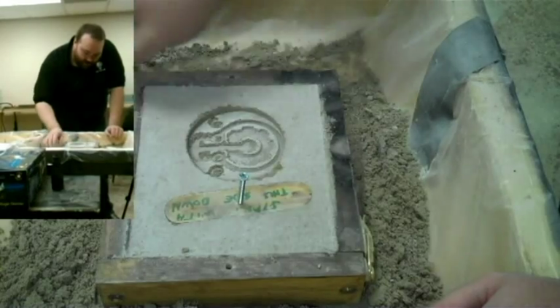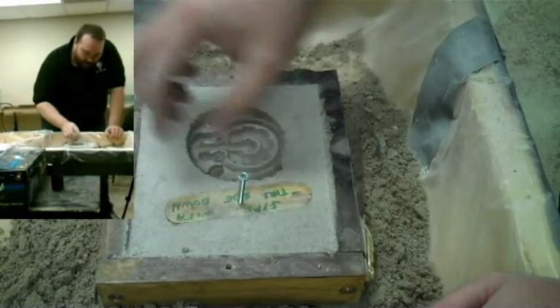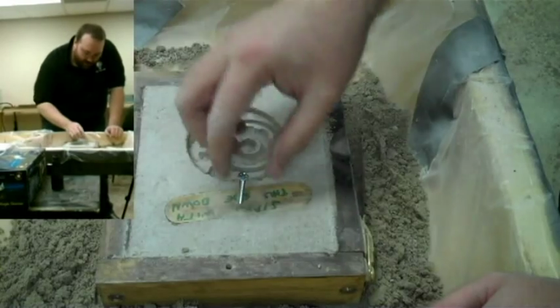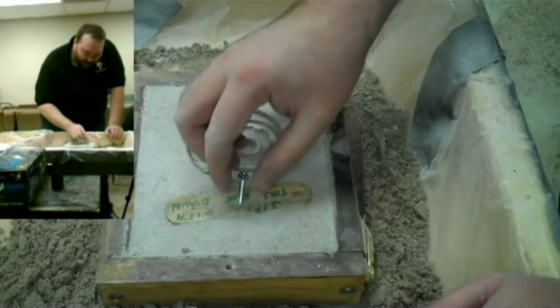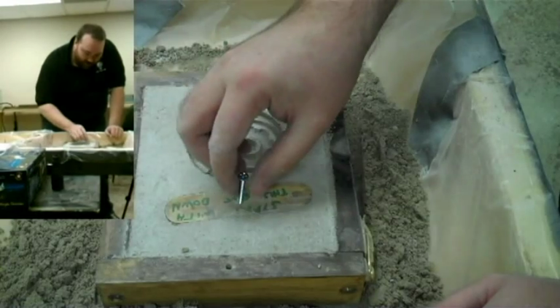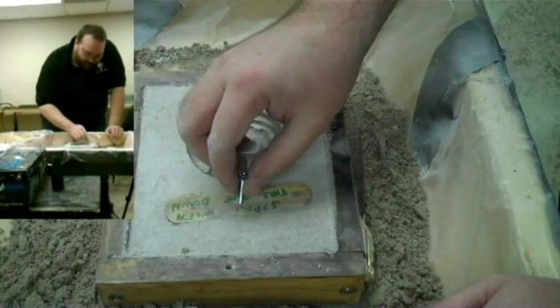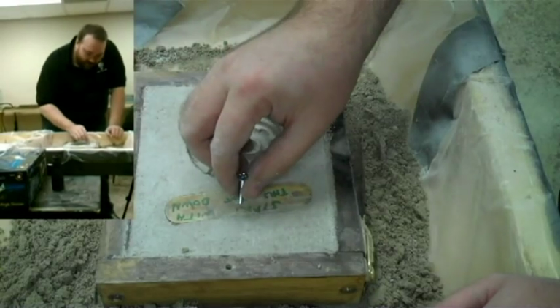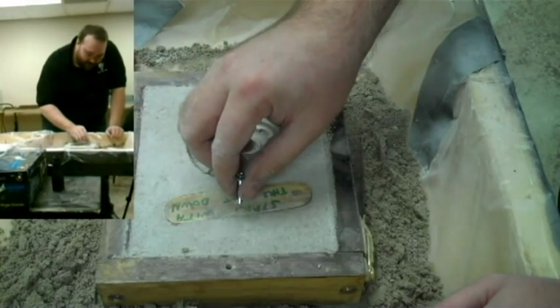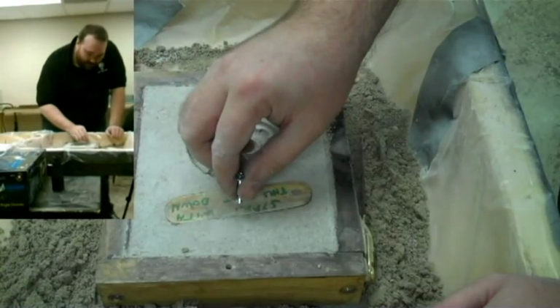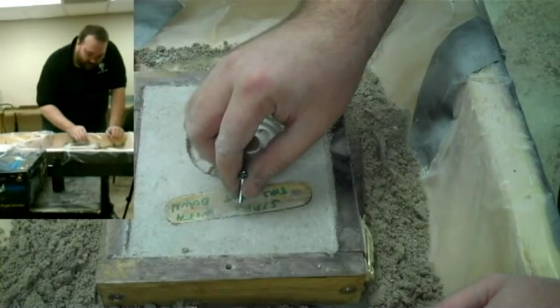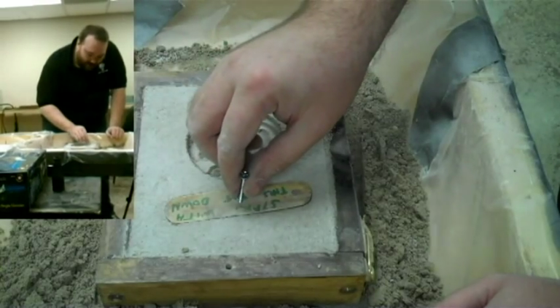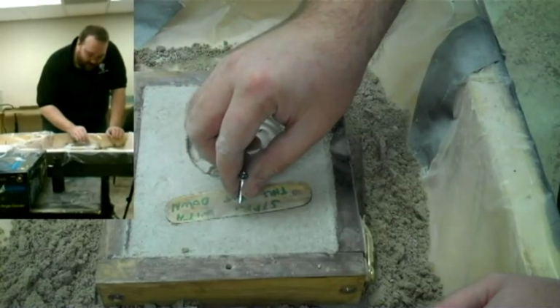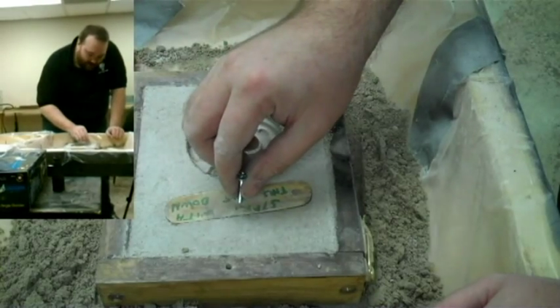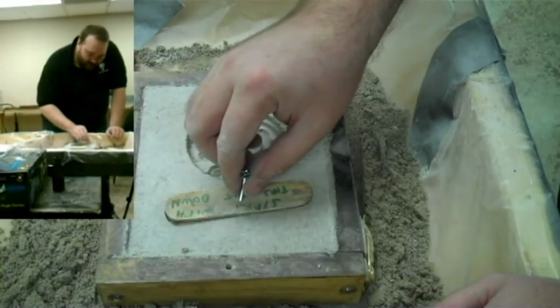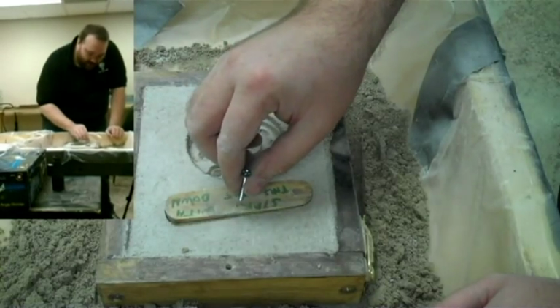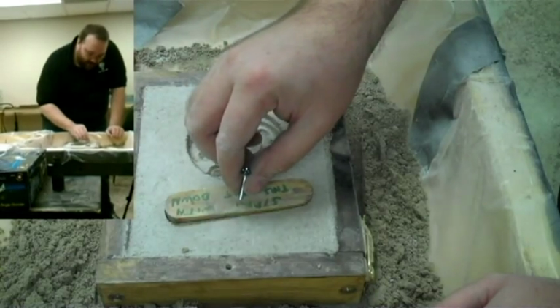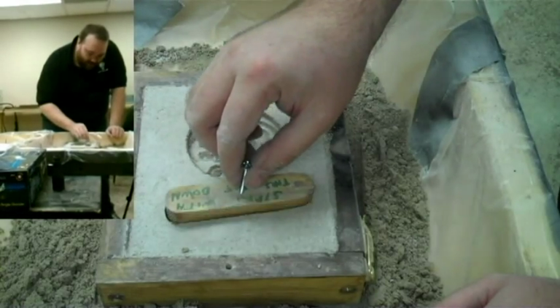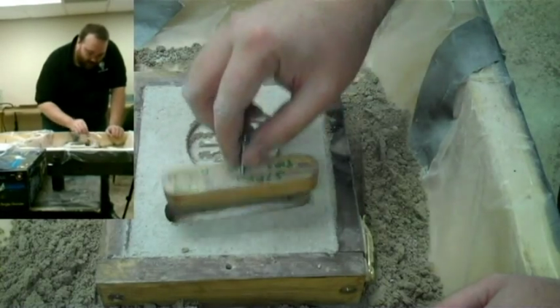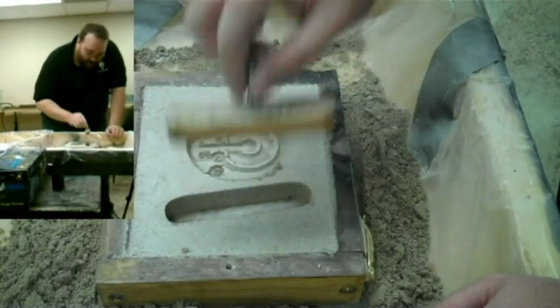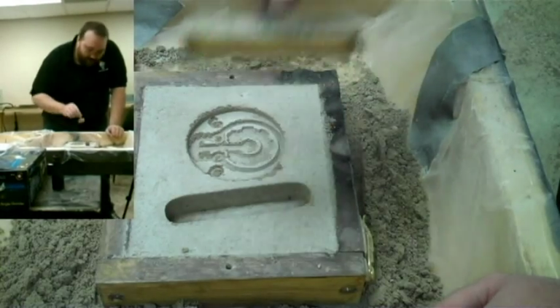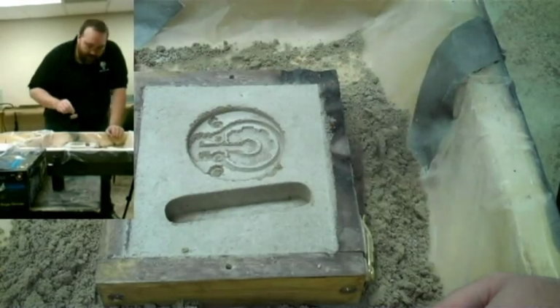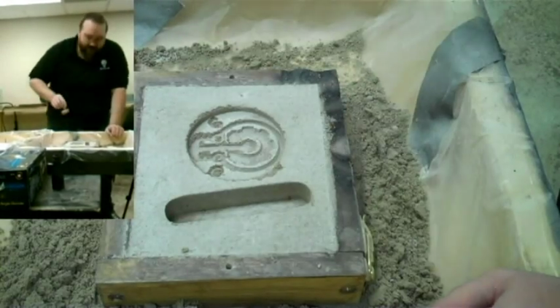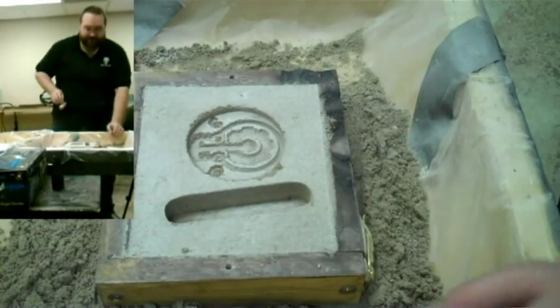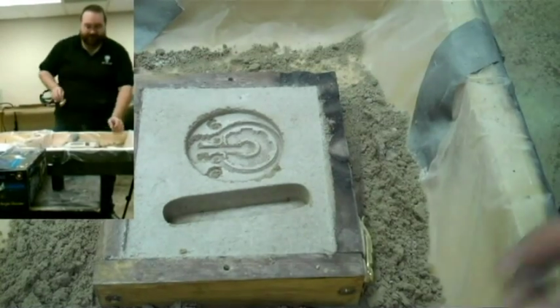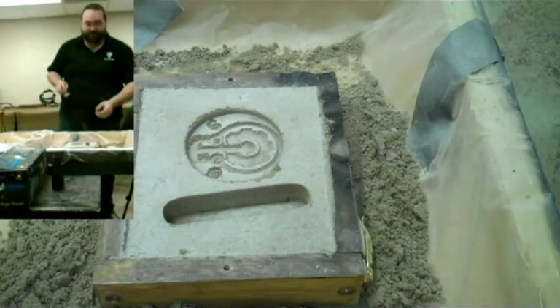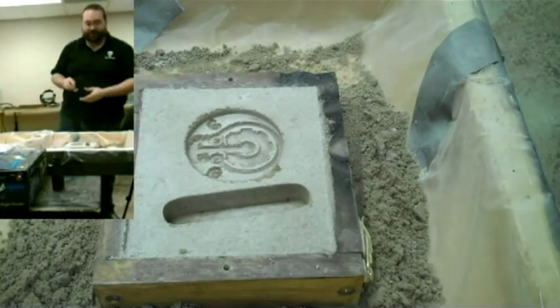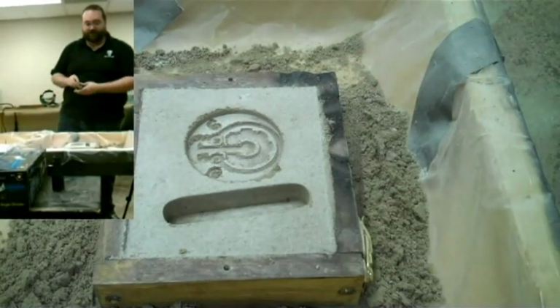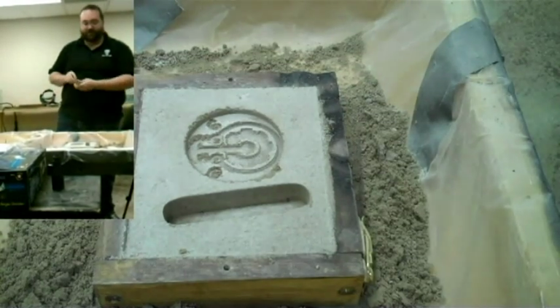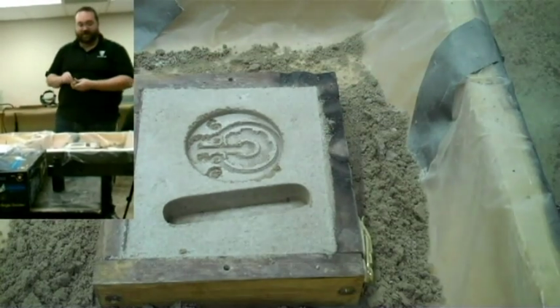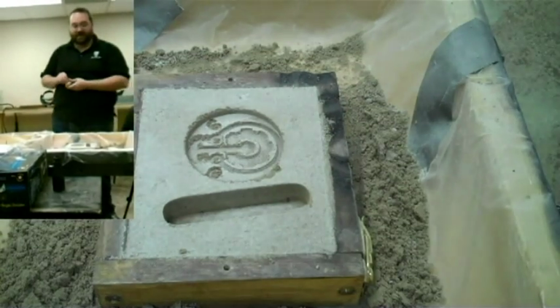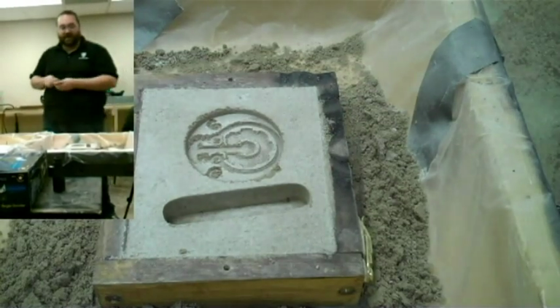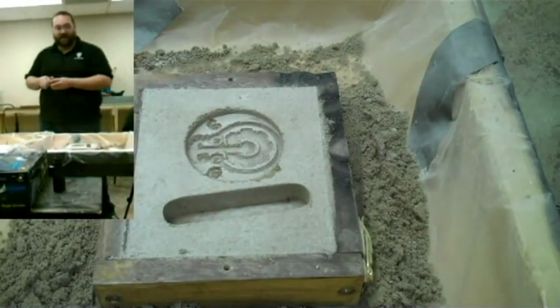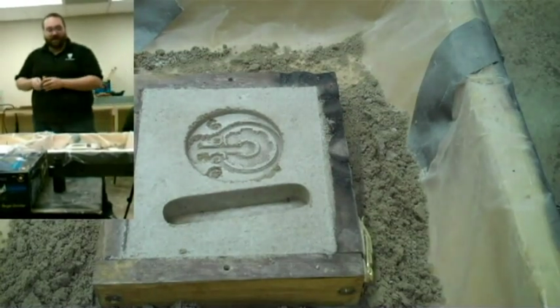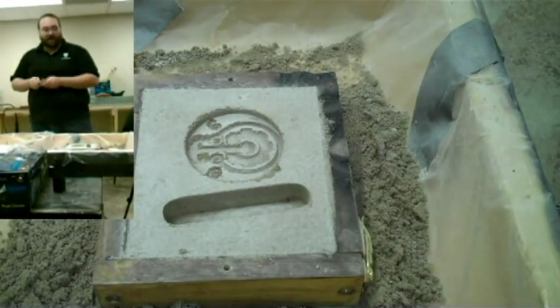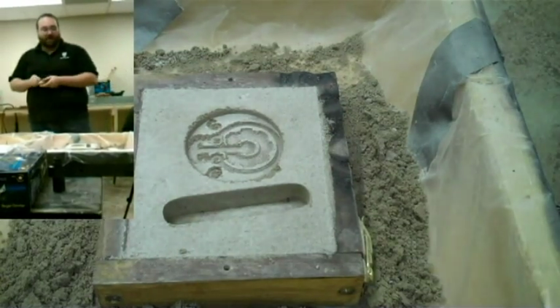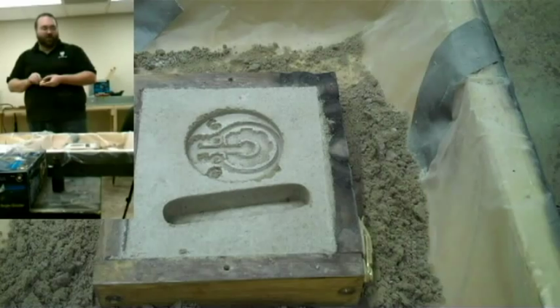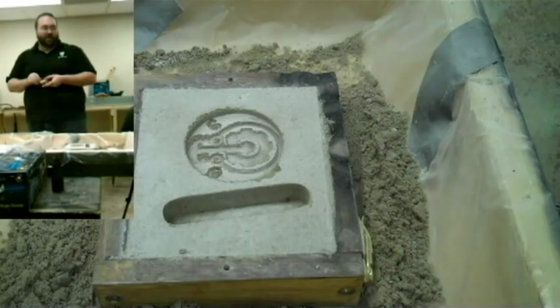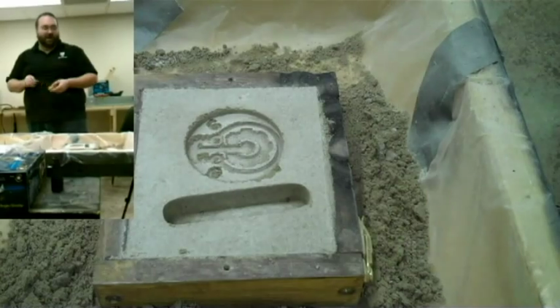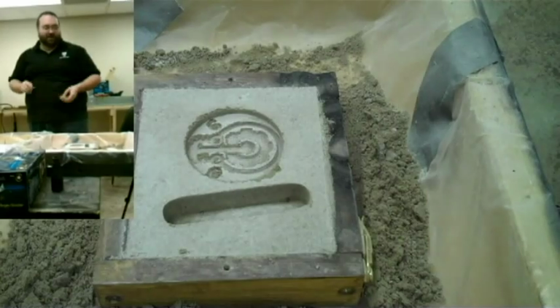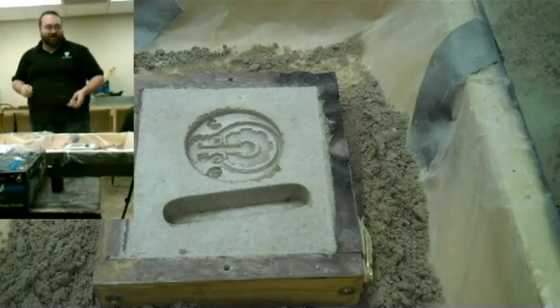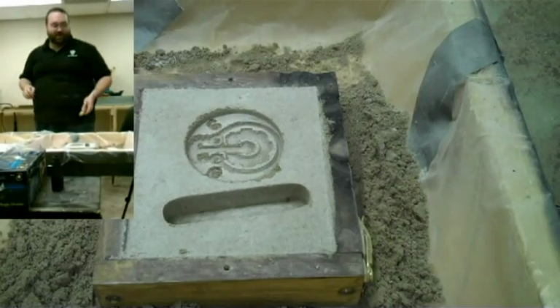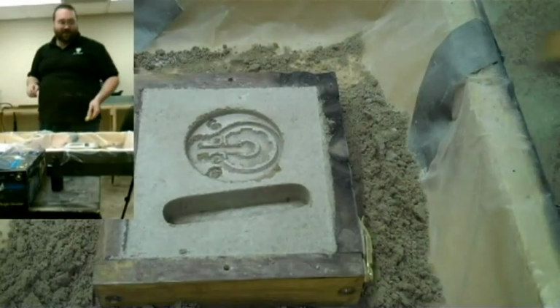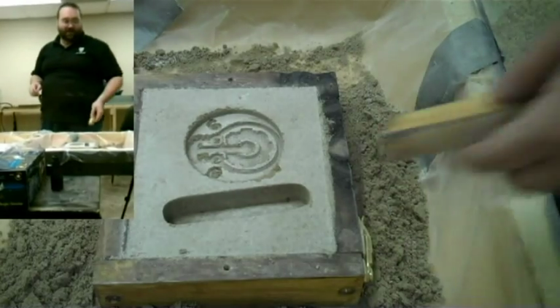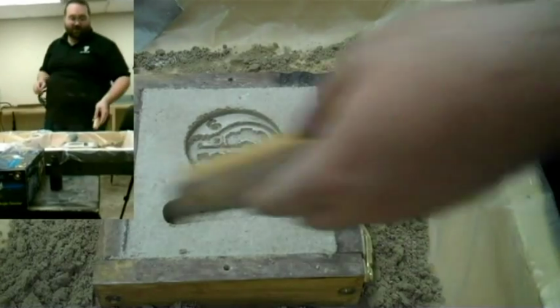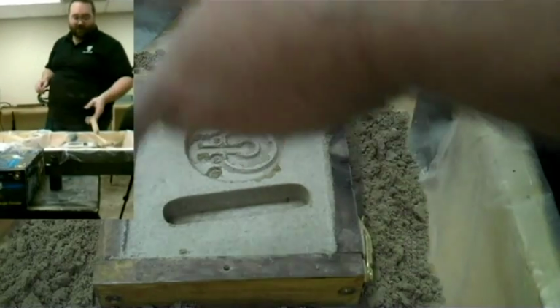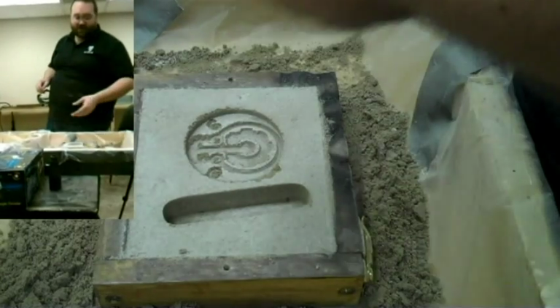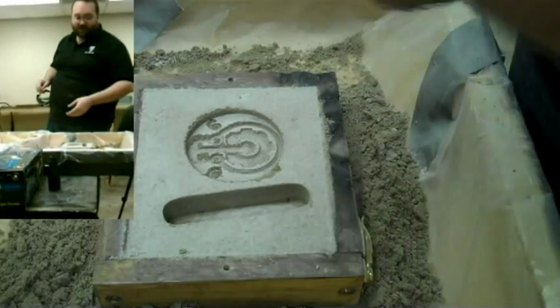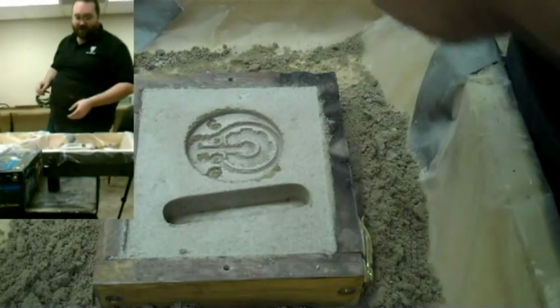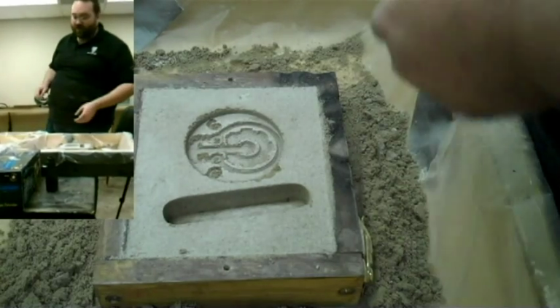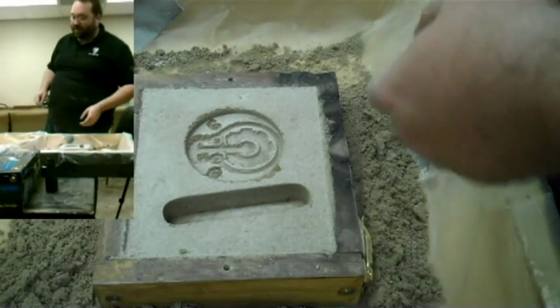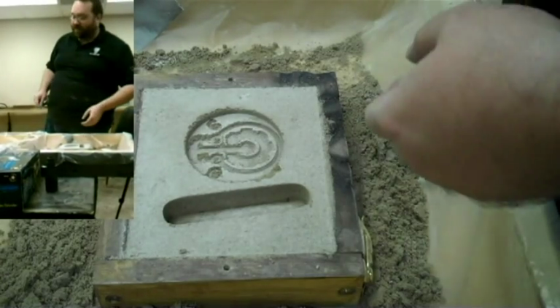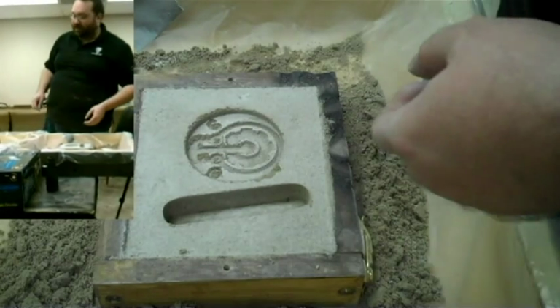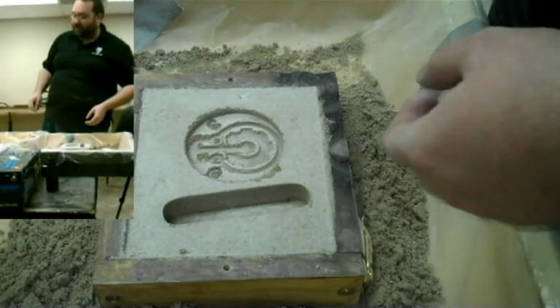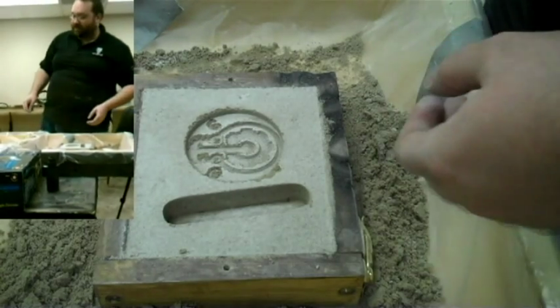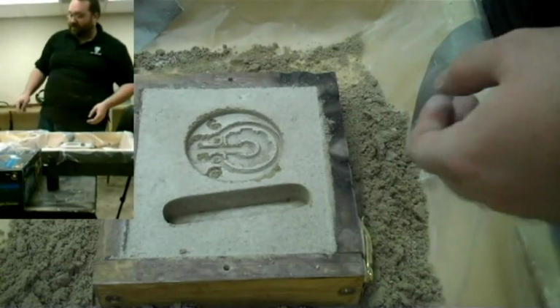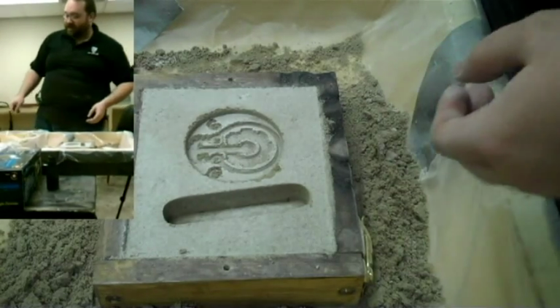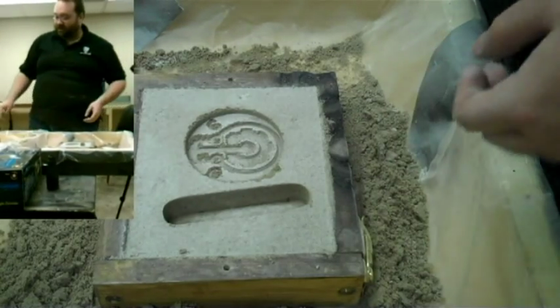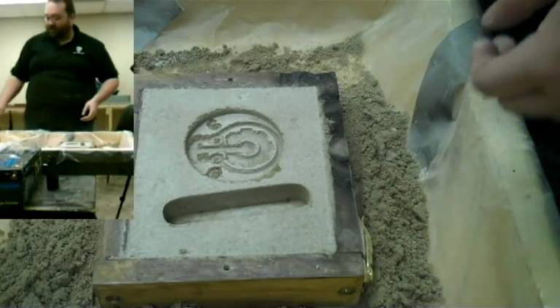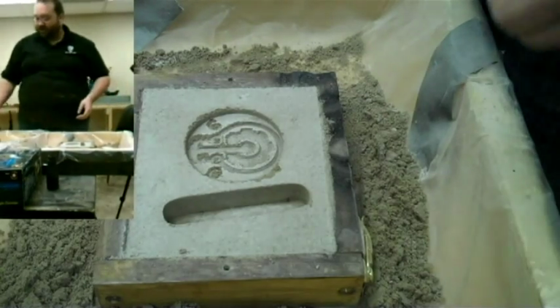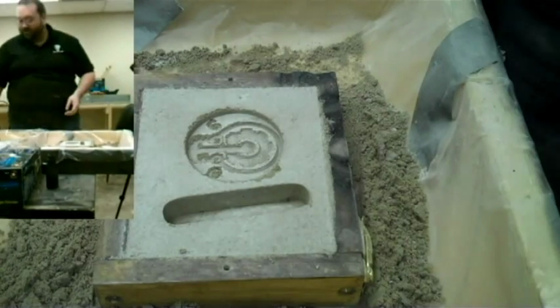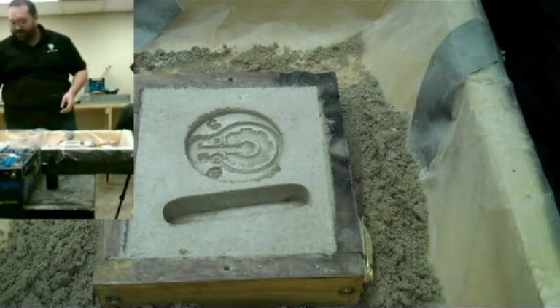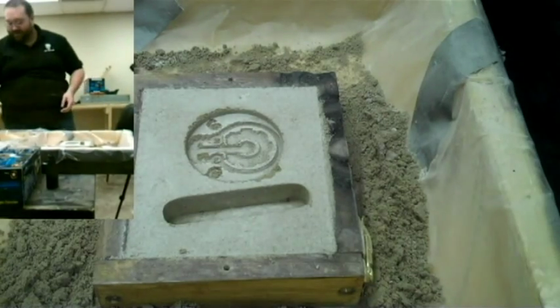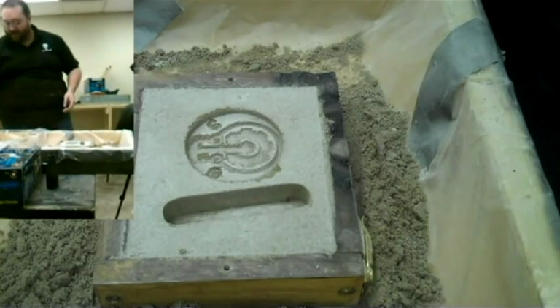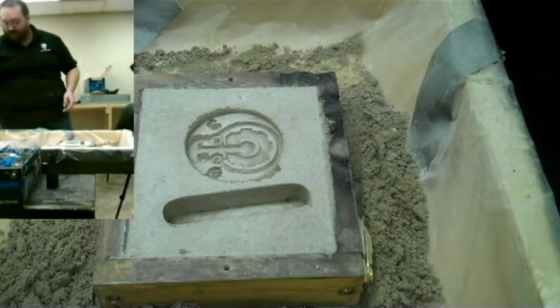Work it loose and gently remove it. Normally I would try to make the sprue a little straighter, but it is non-critical. It doesn't matter.